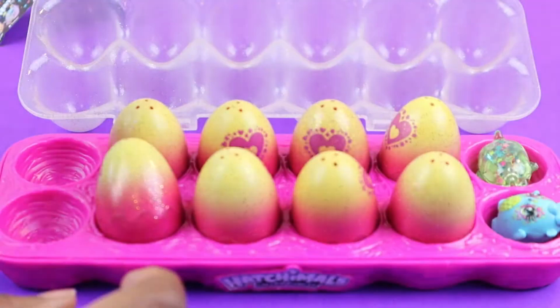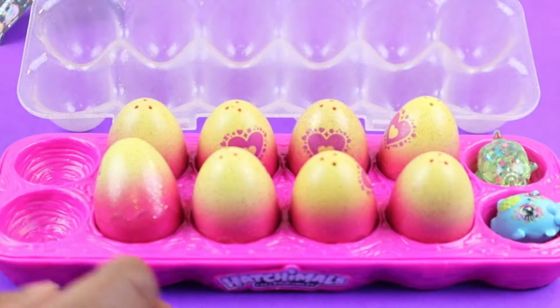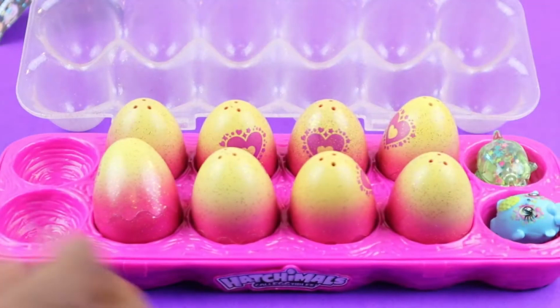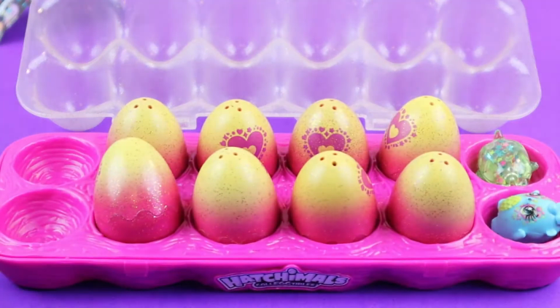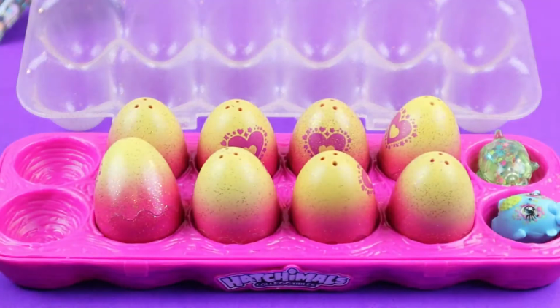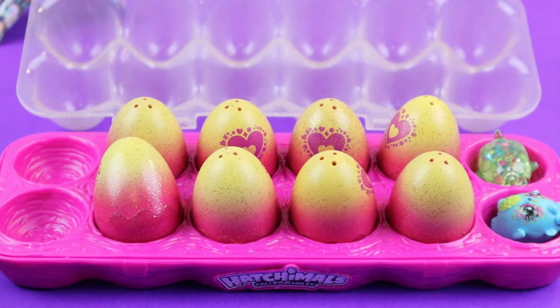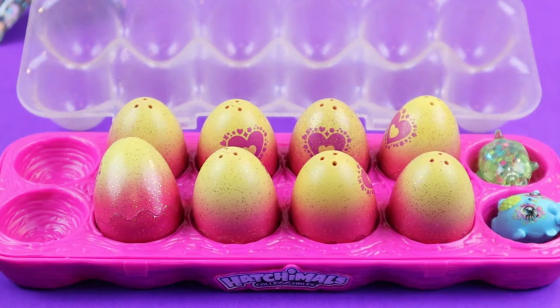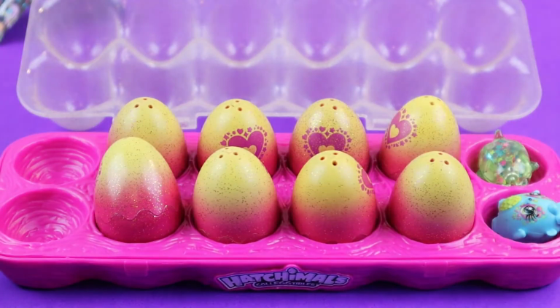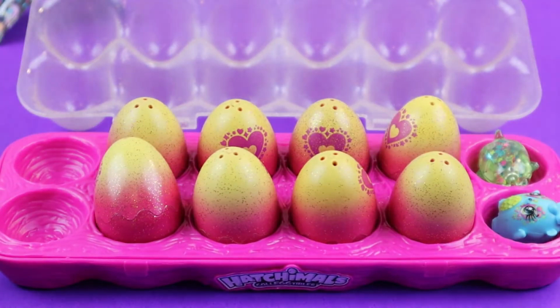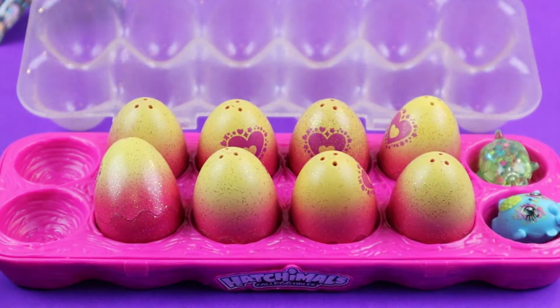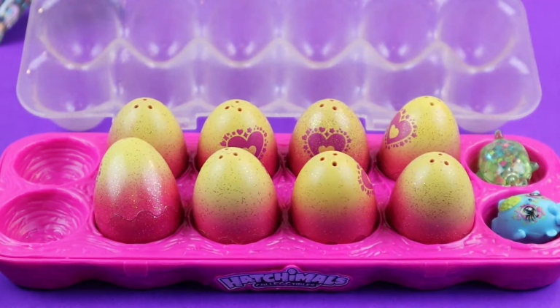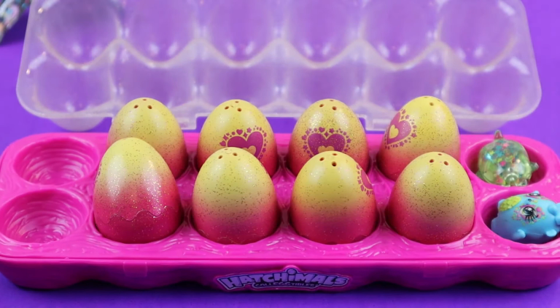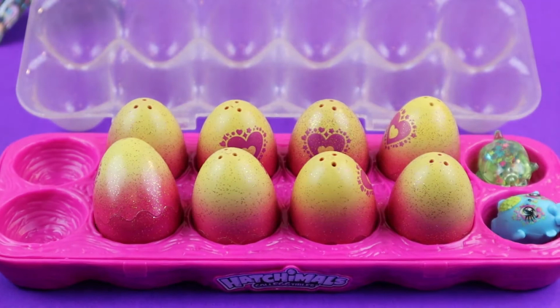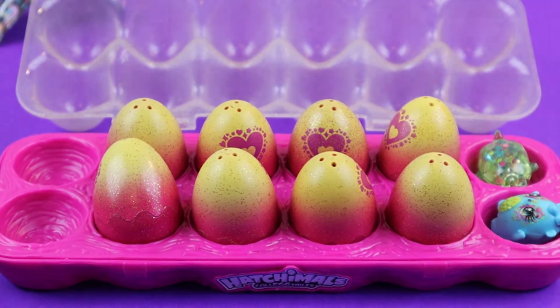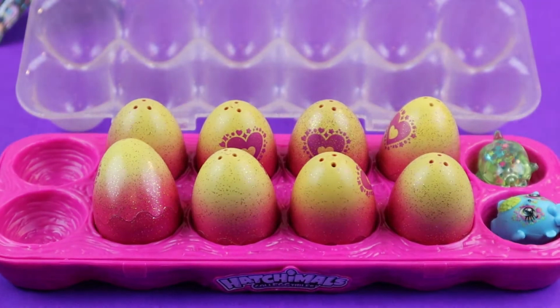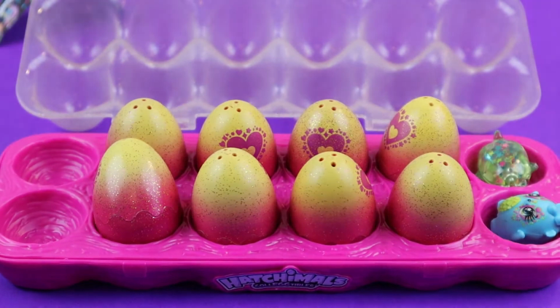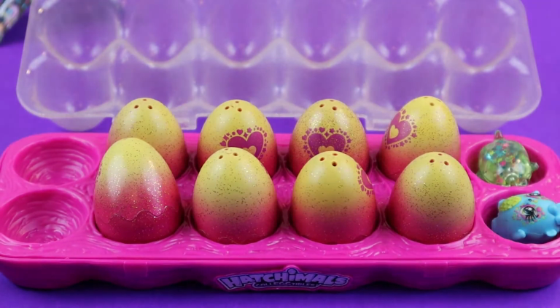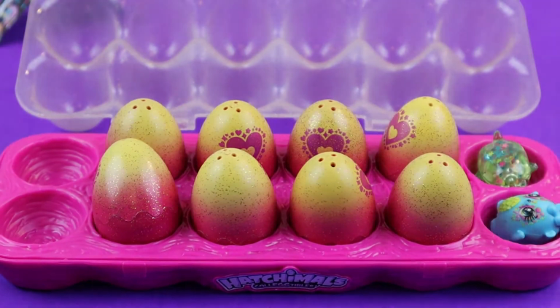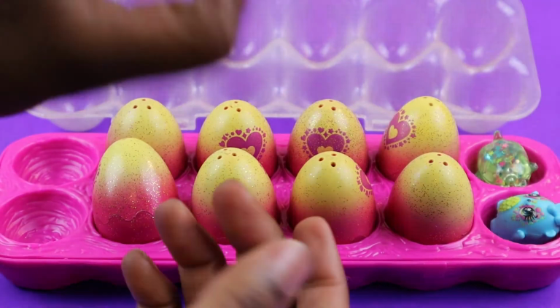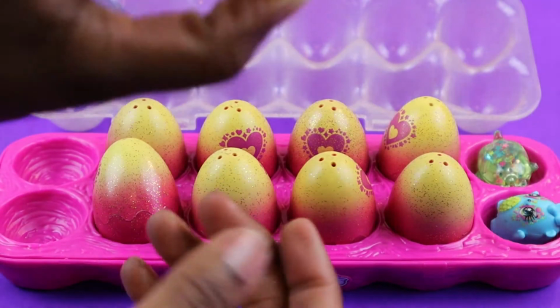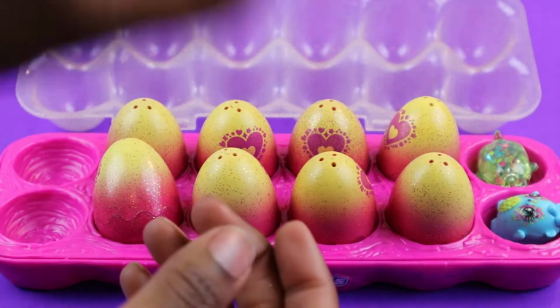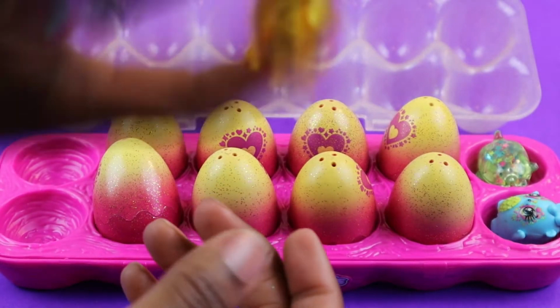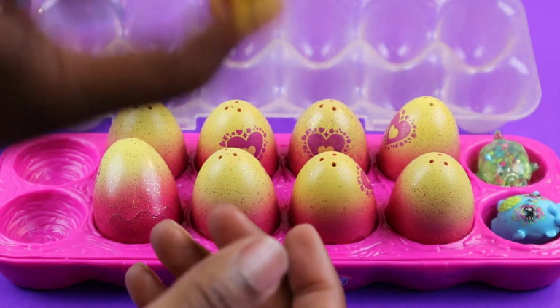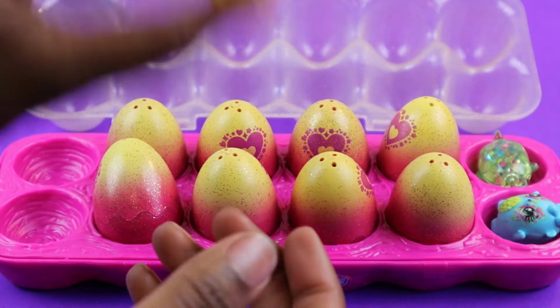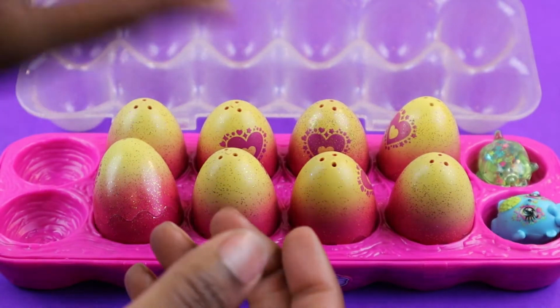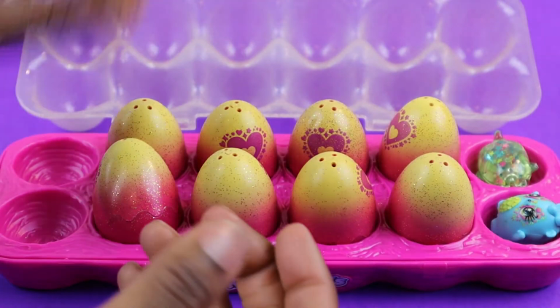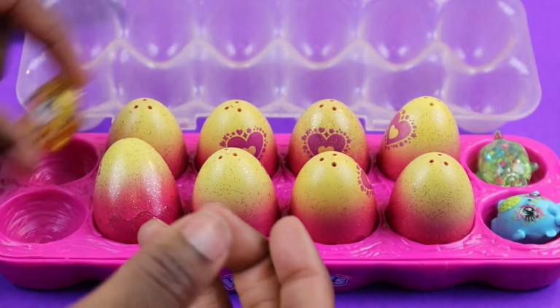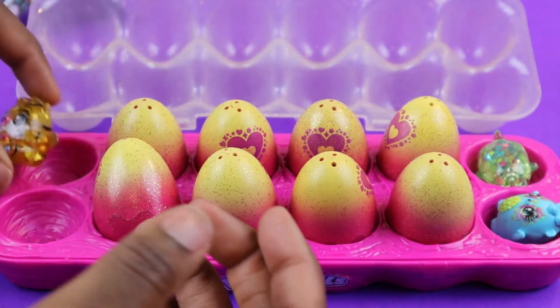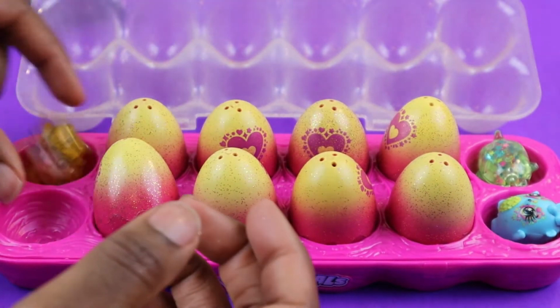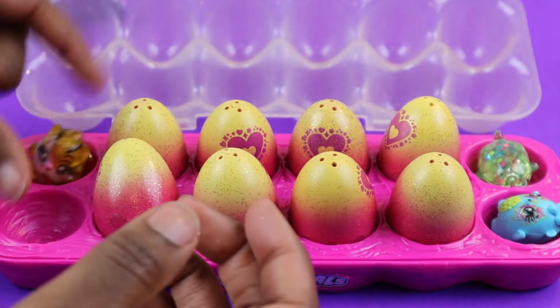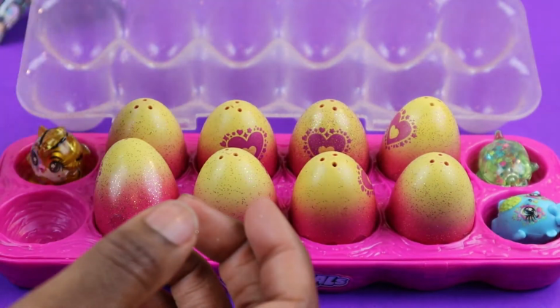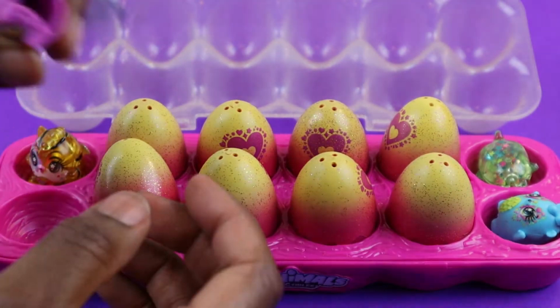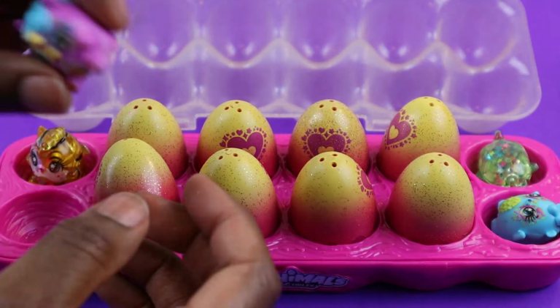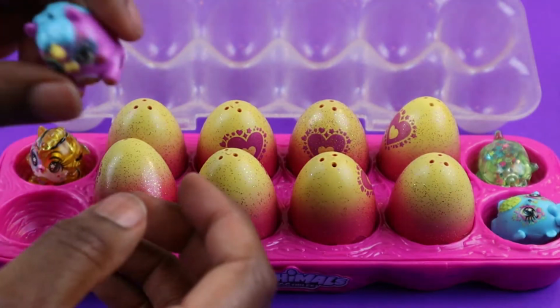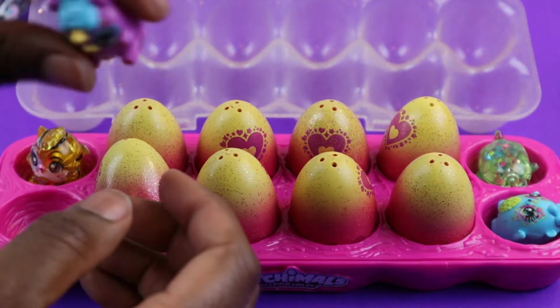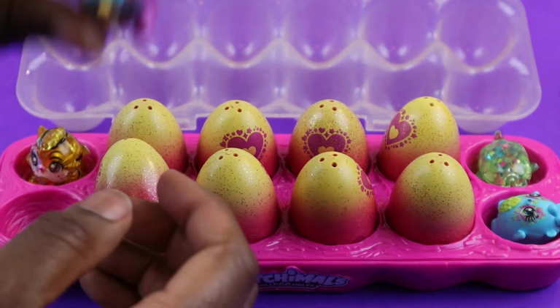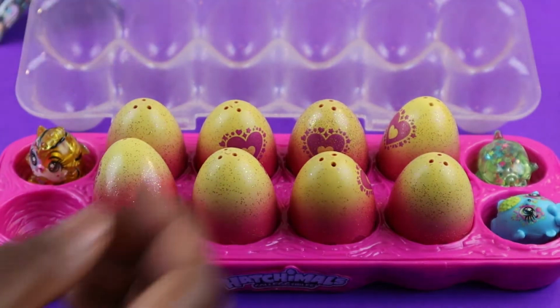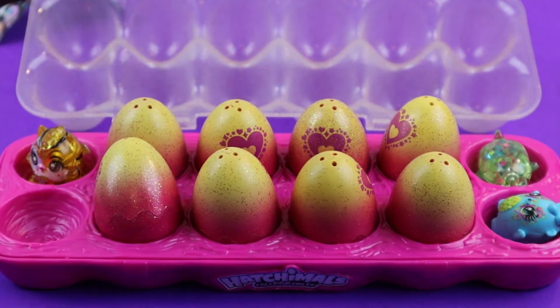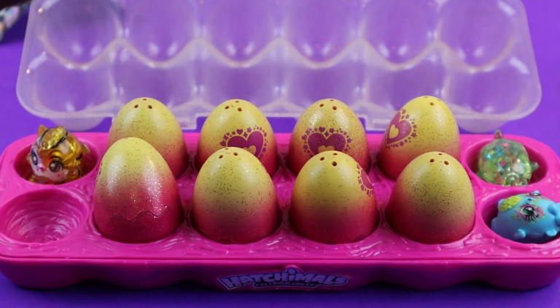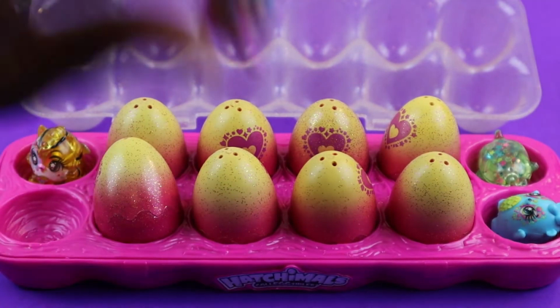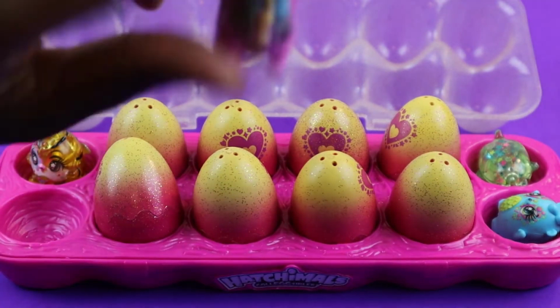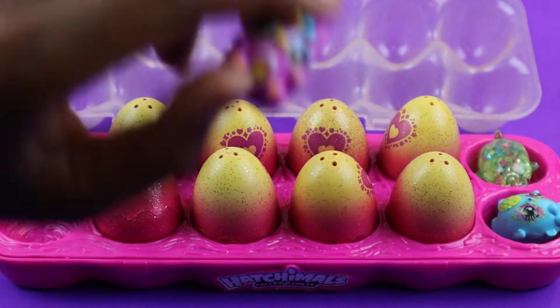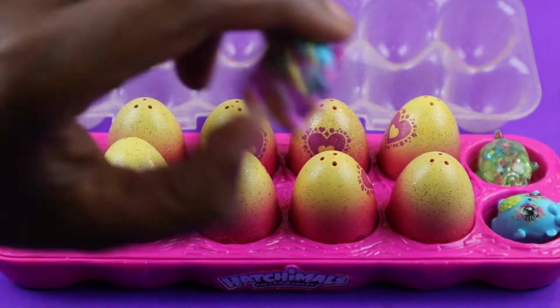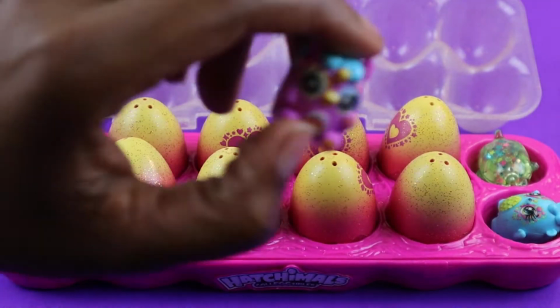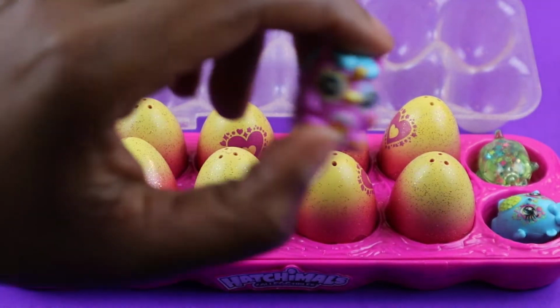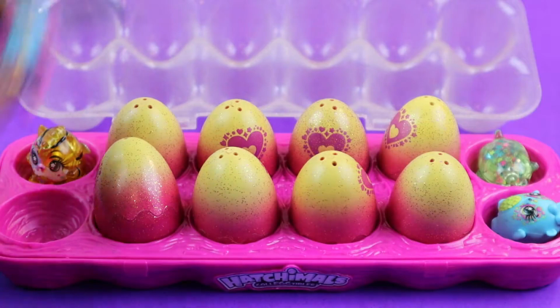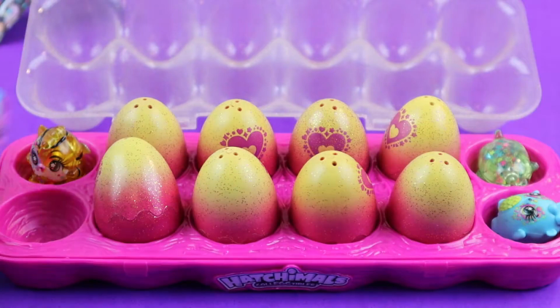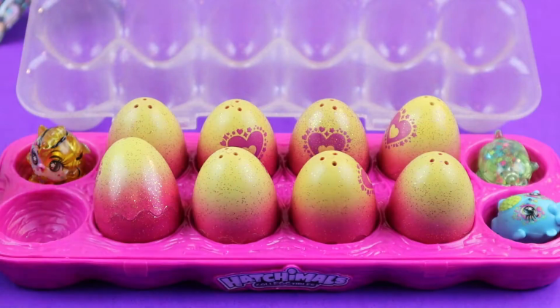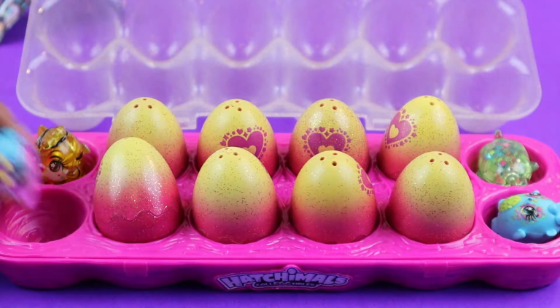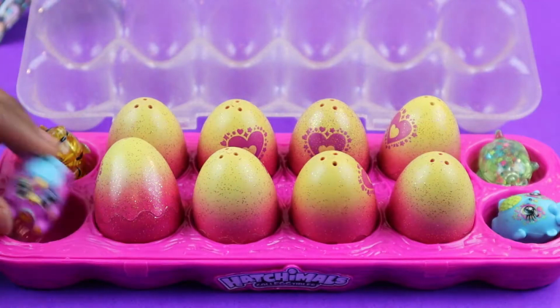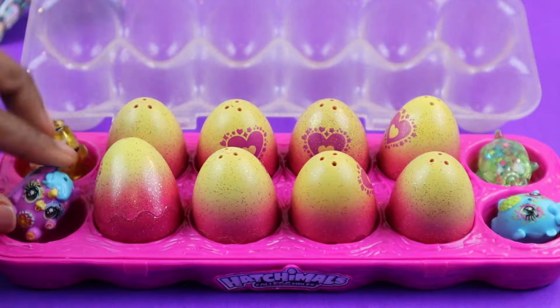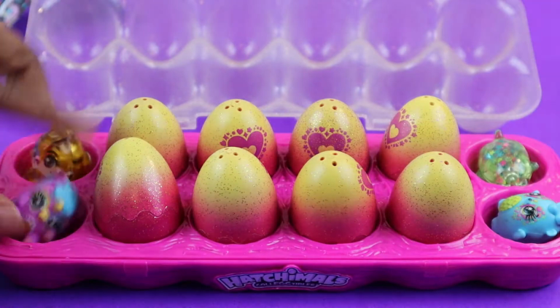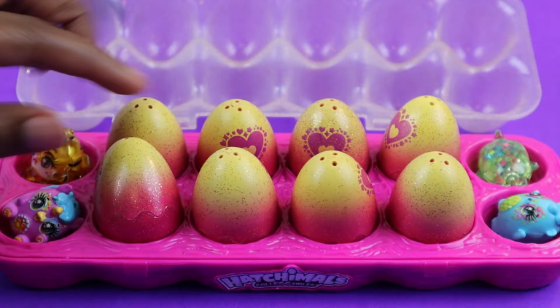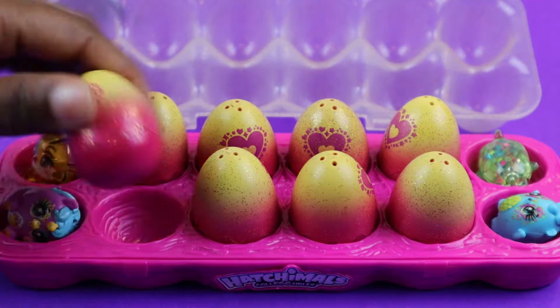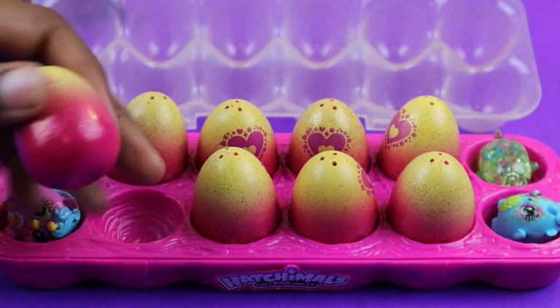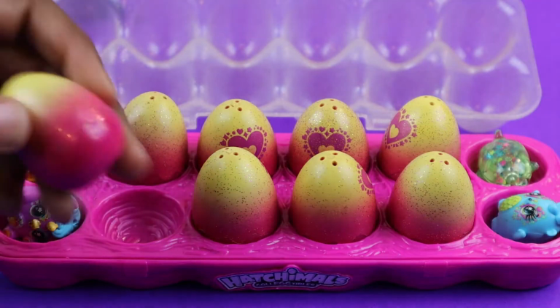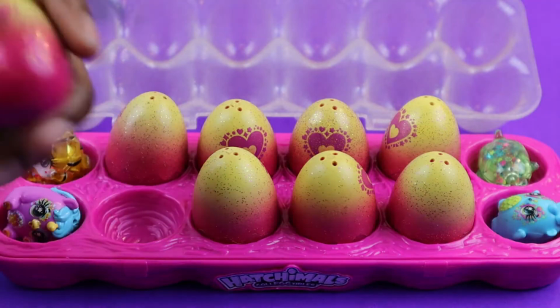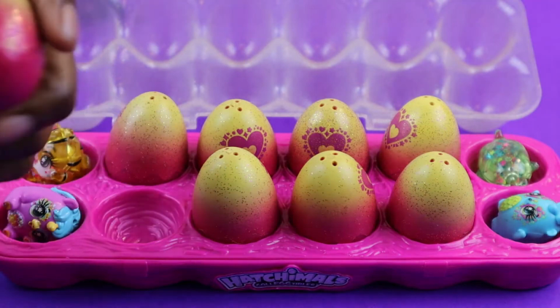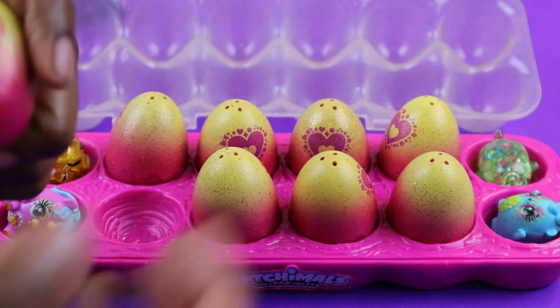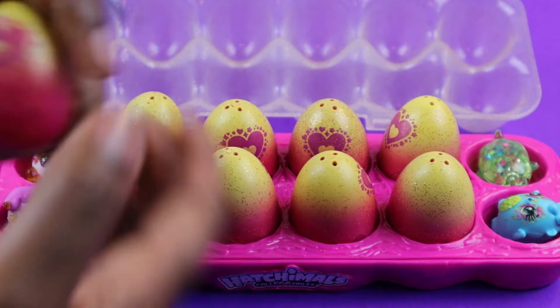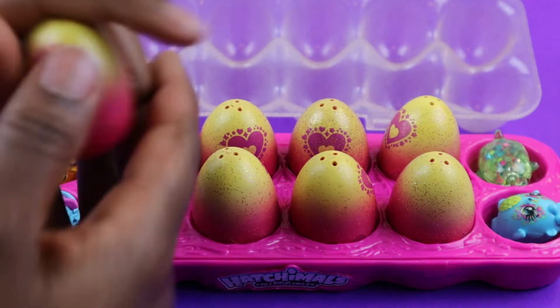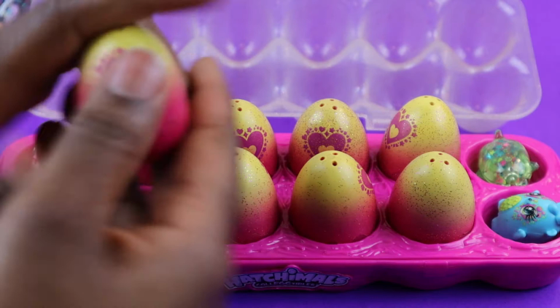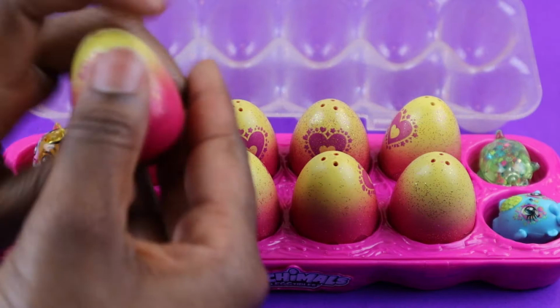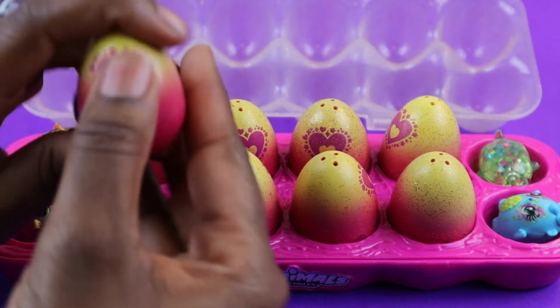And then we have two over here. This yellow one, and then we have a purple one. So we'll put her there.